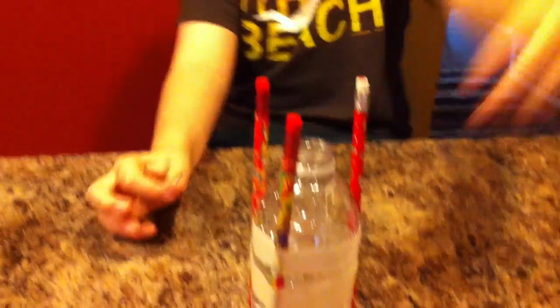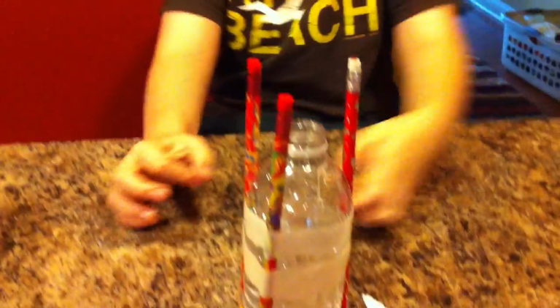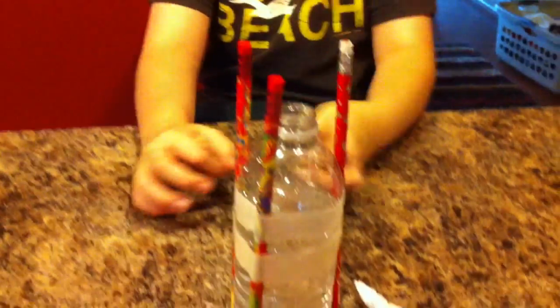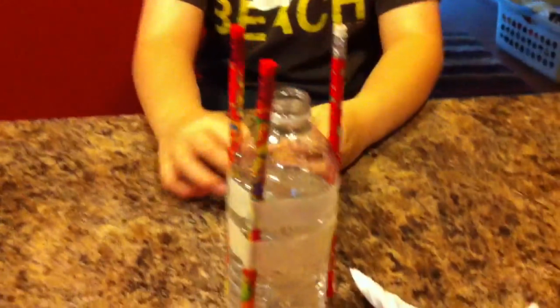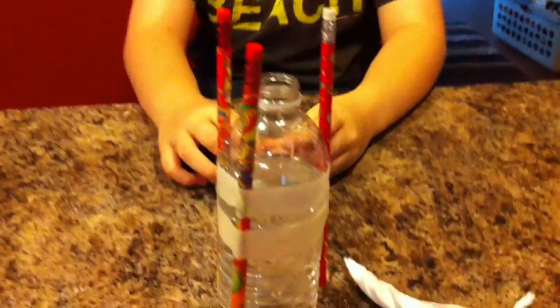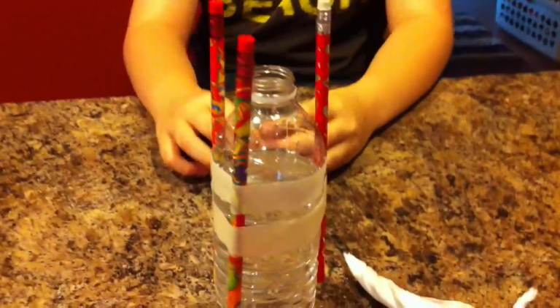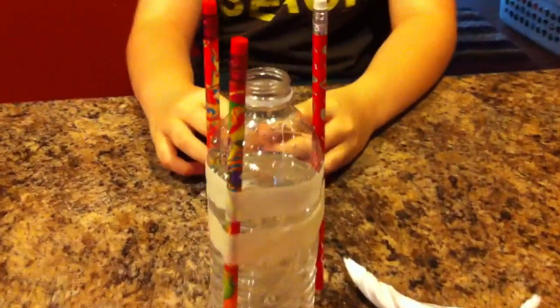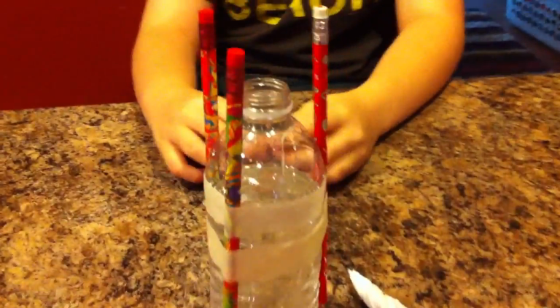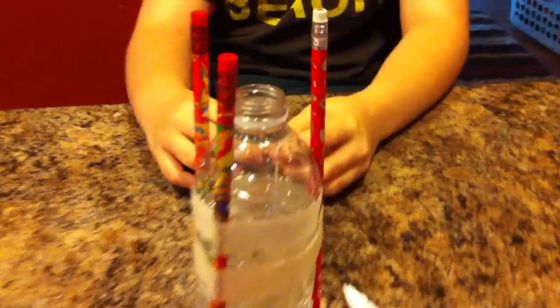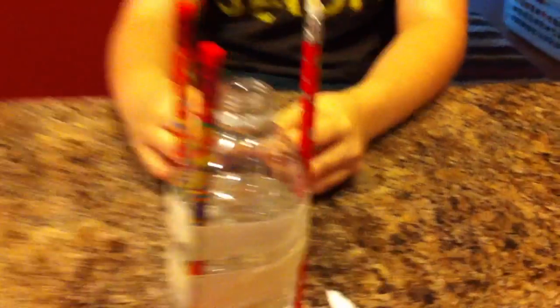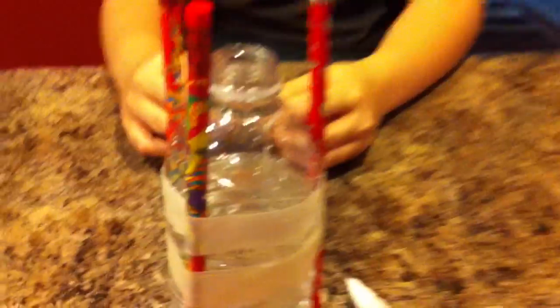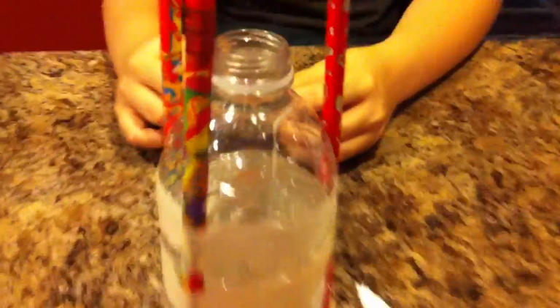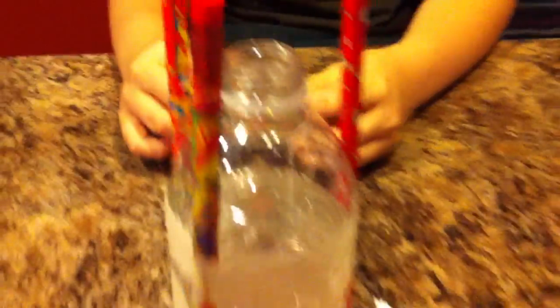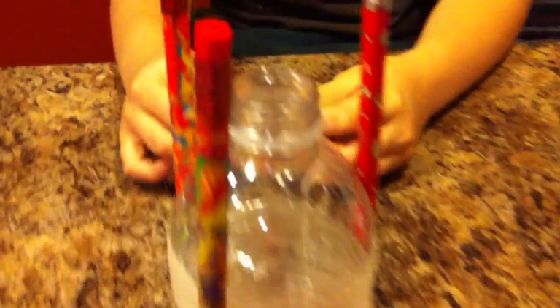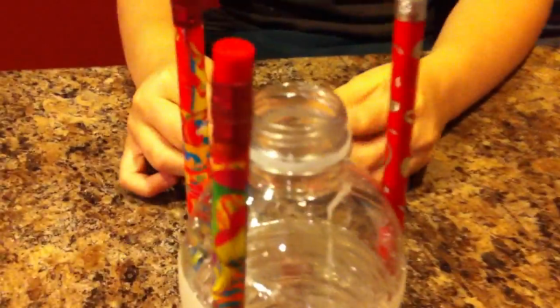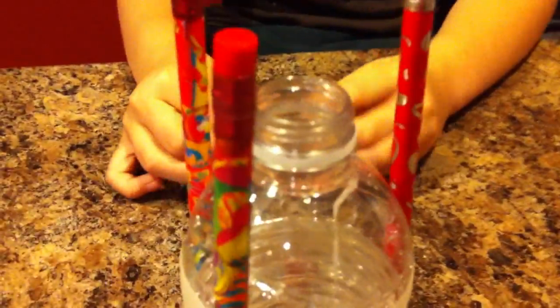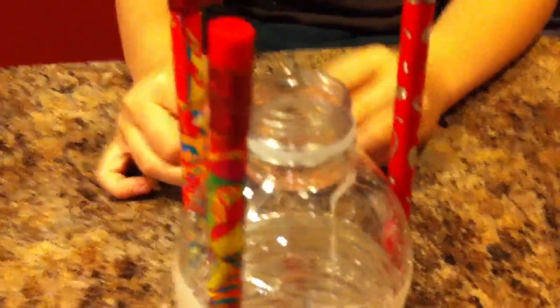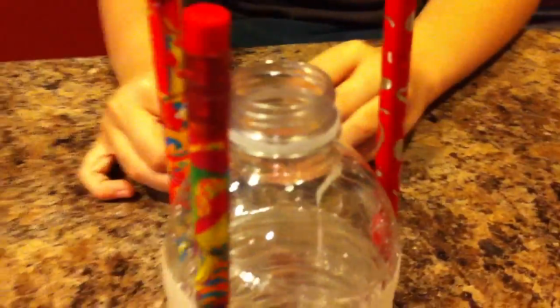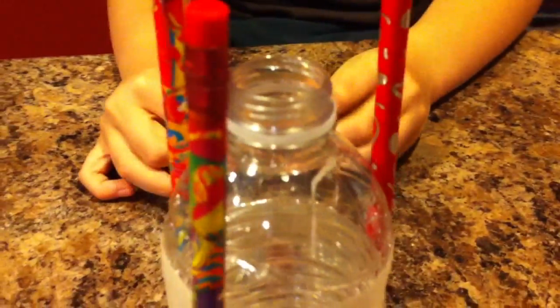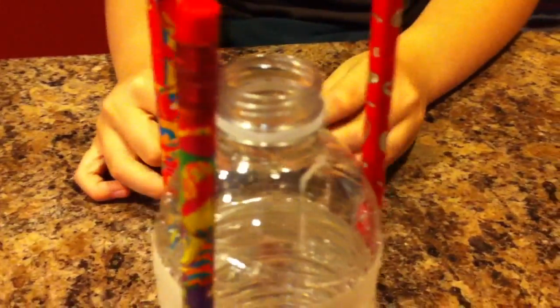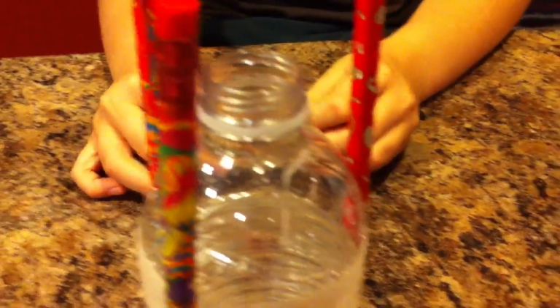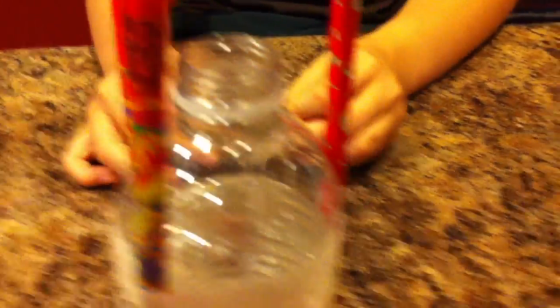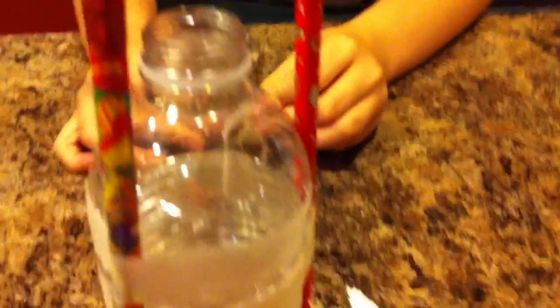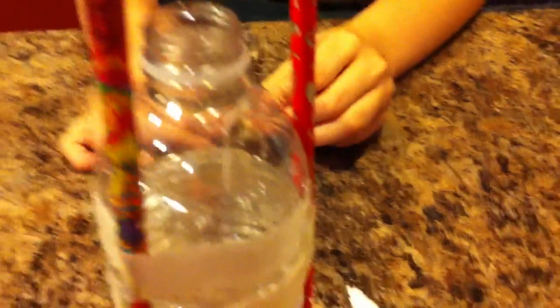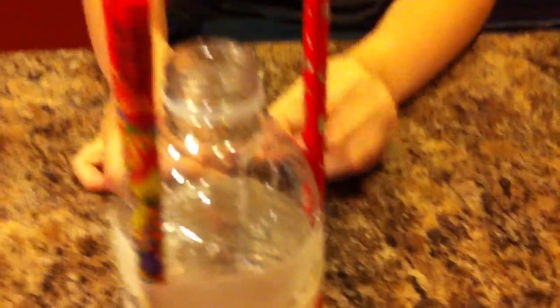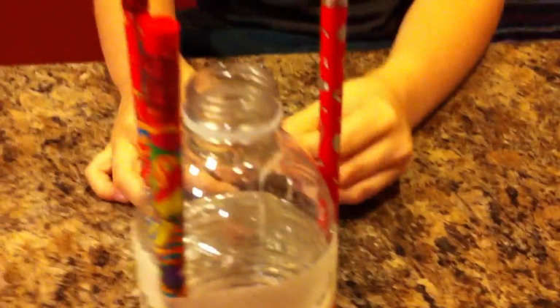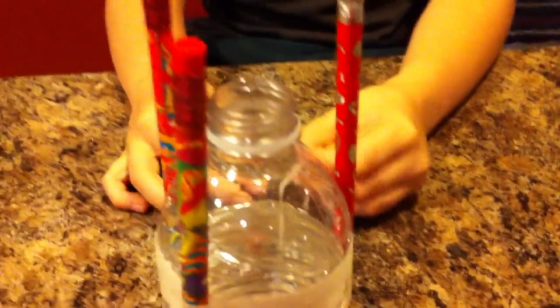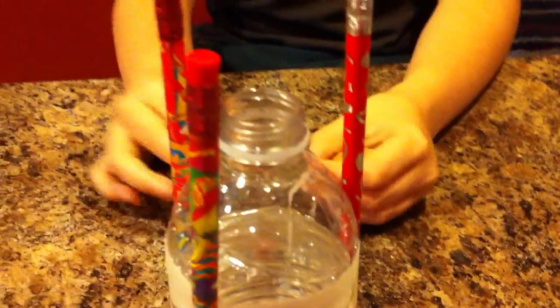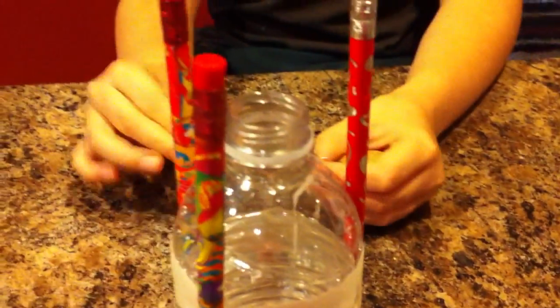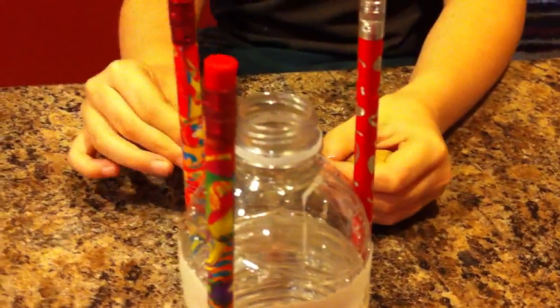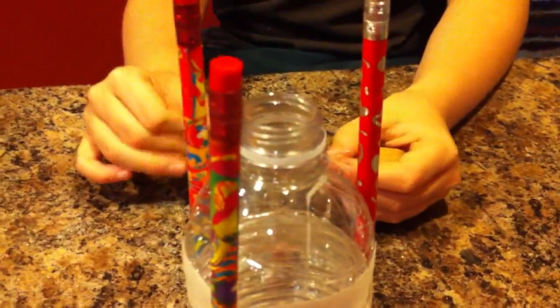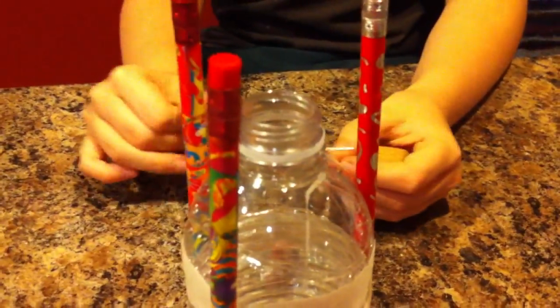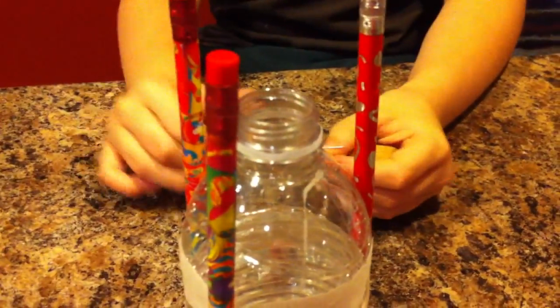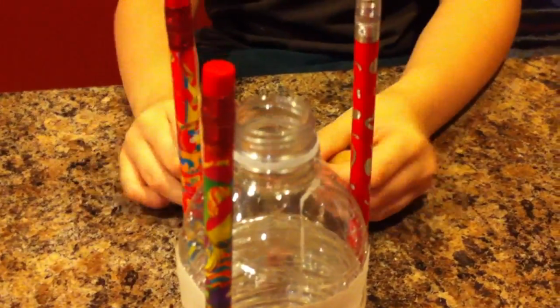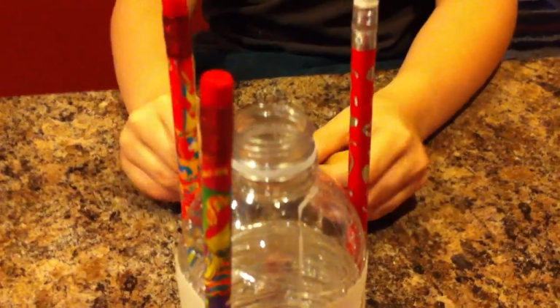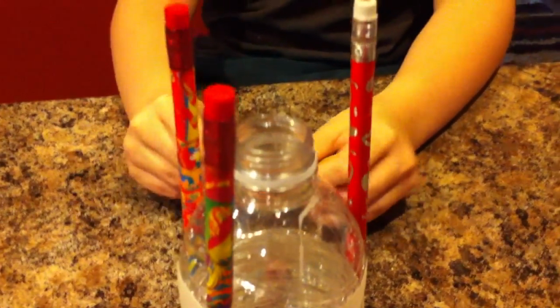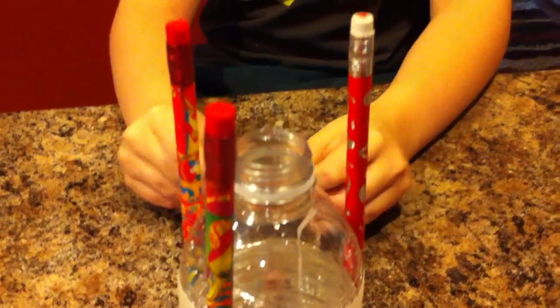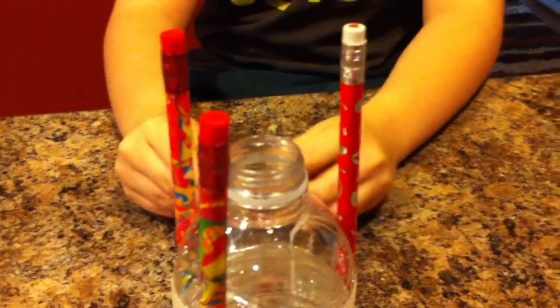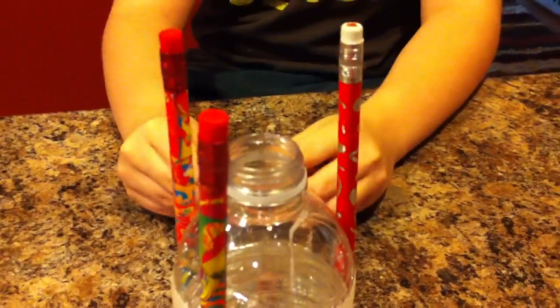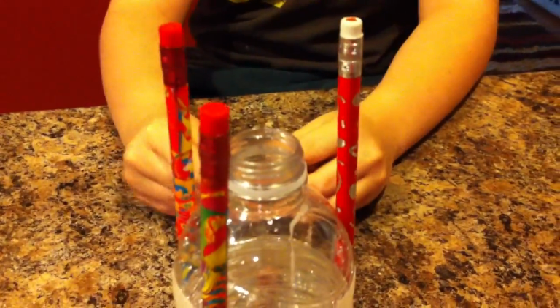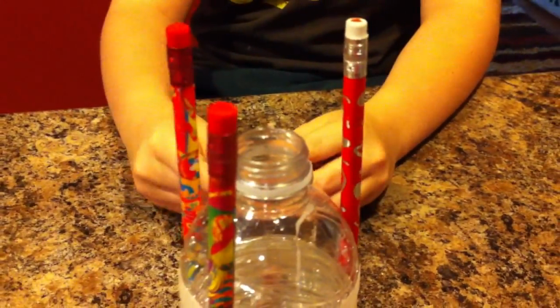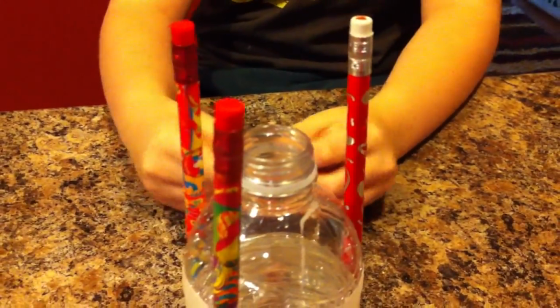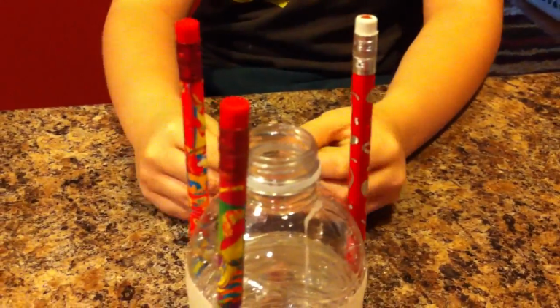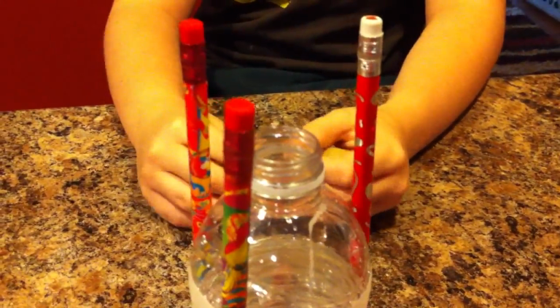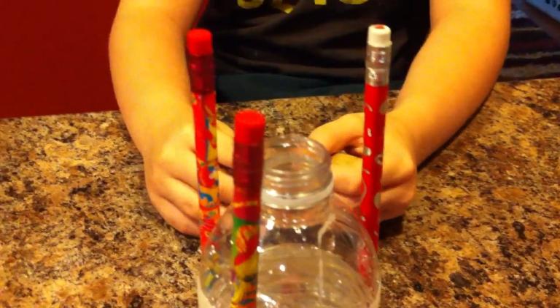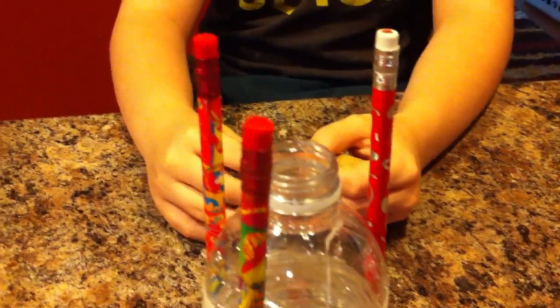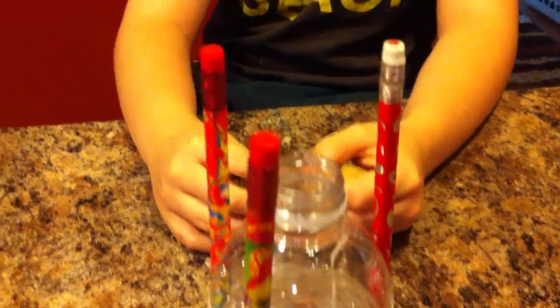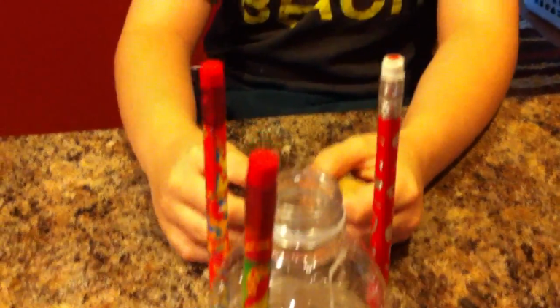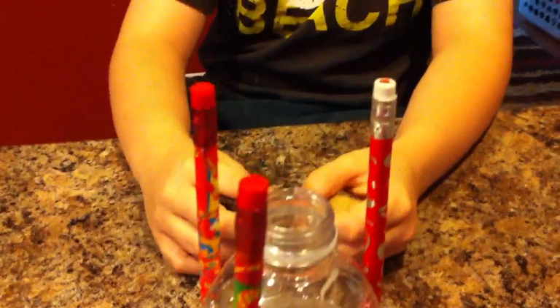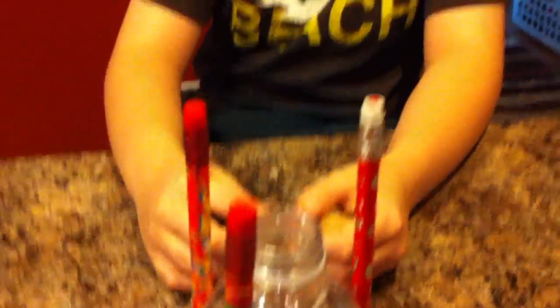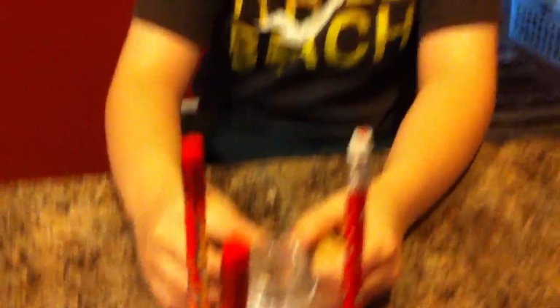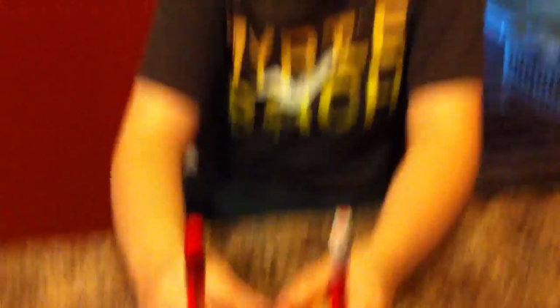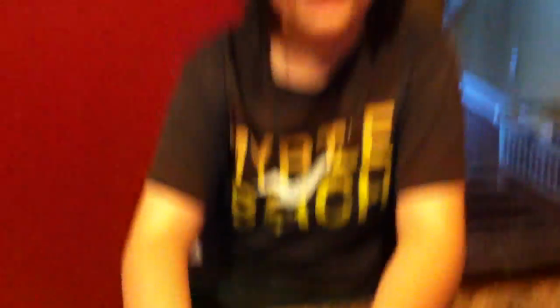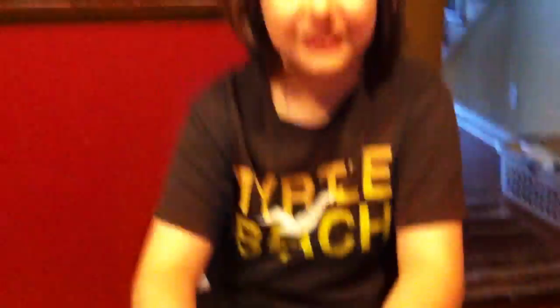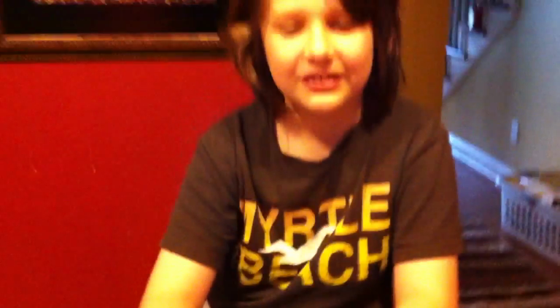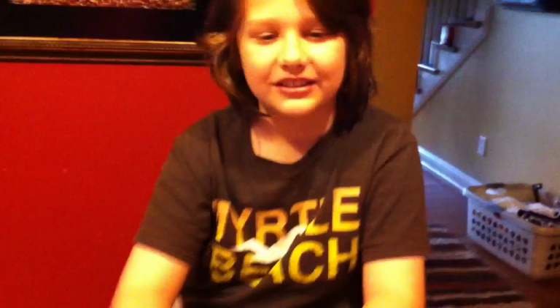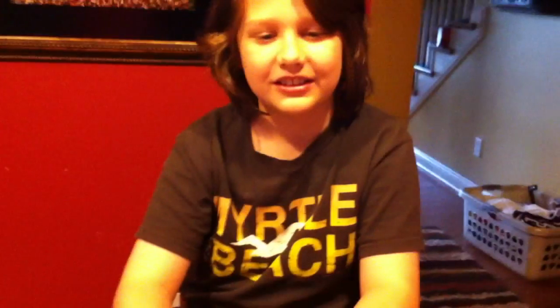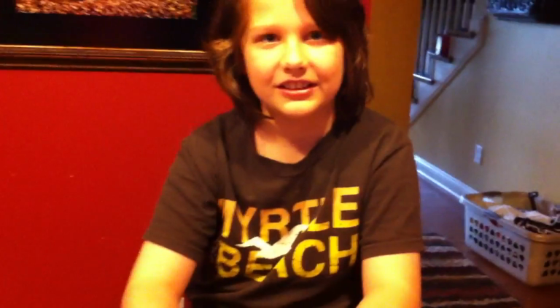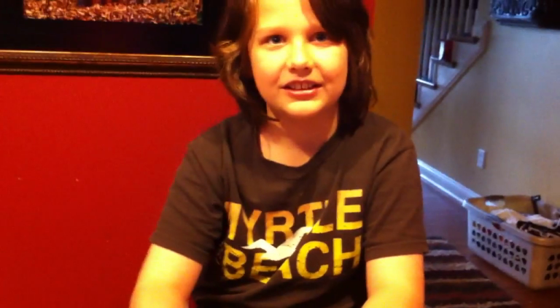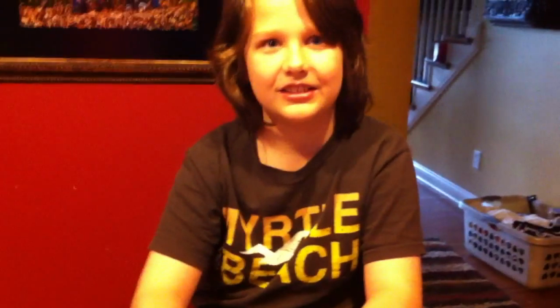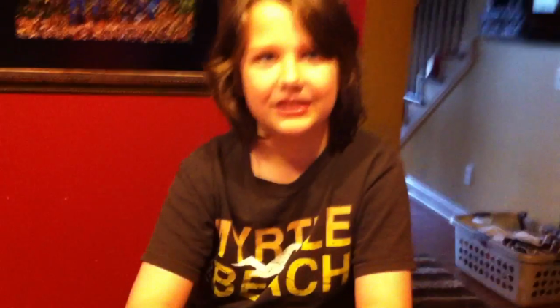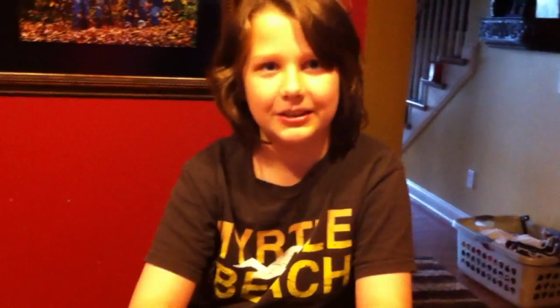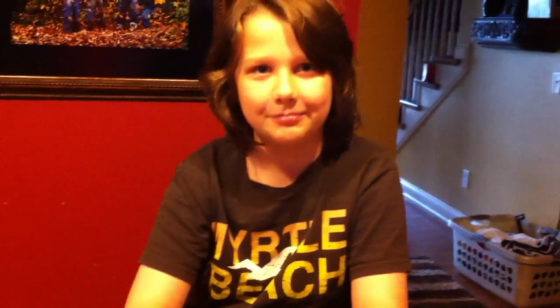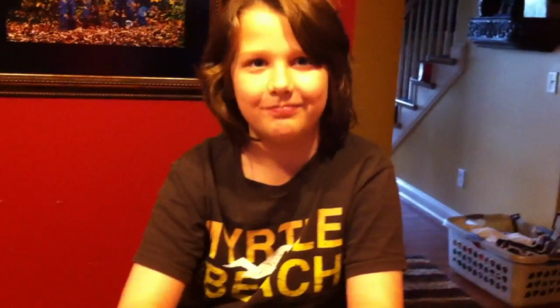So you're going to stick the cork on it, put that in there, put the cork on it real fast, shake it up, and launch this thing into space.